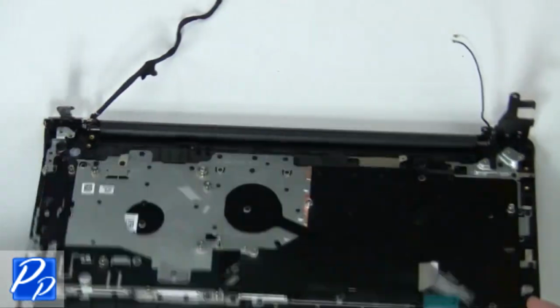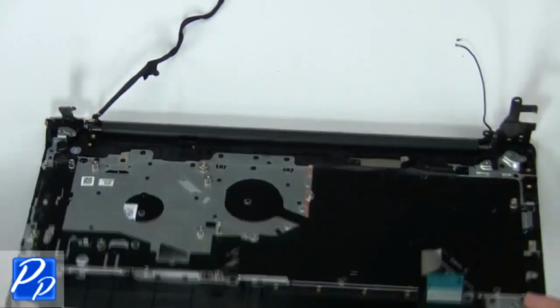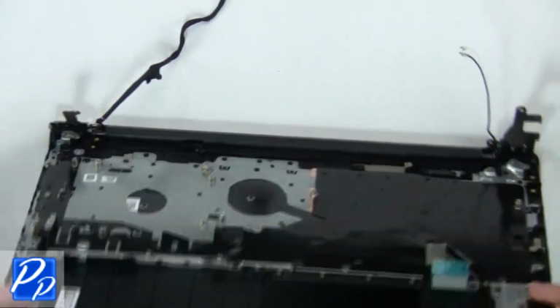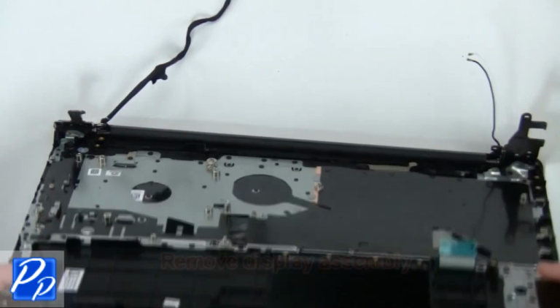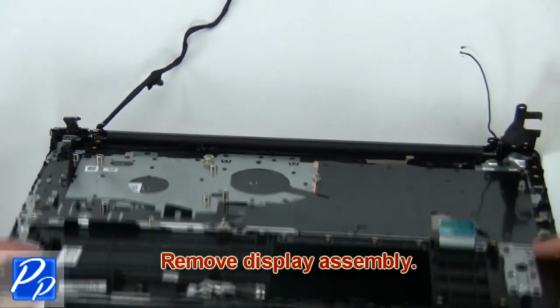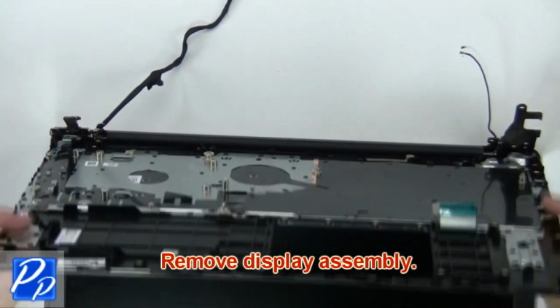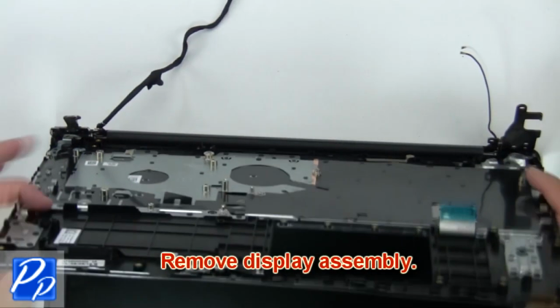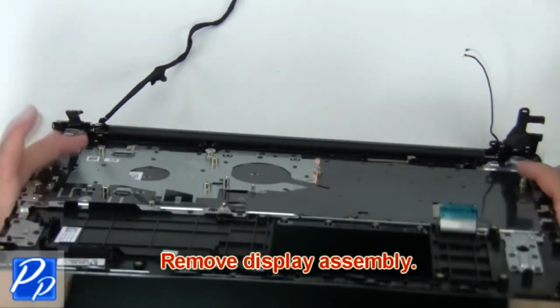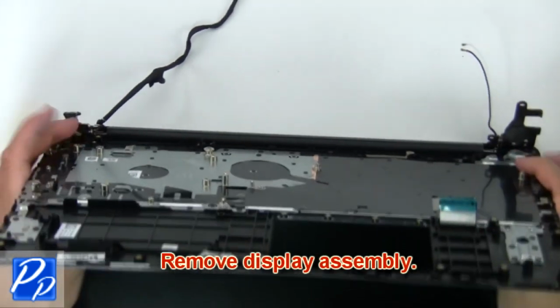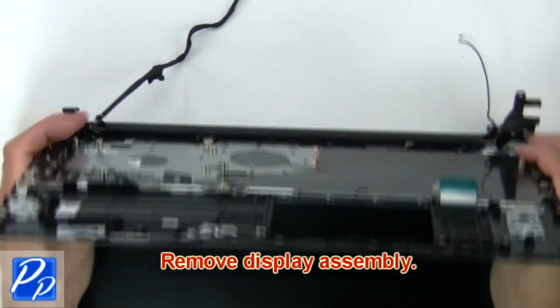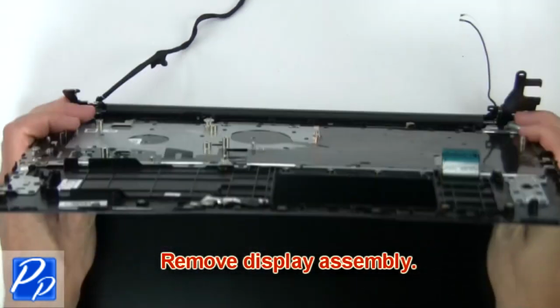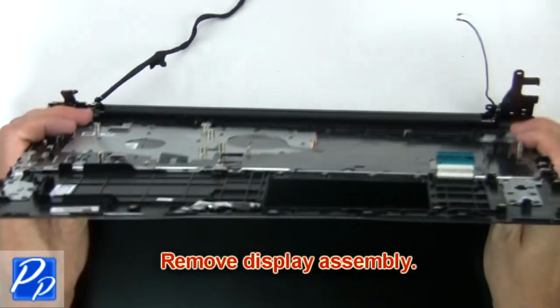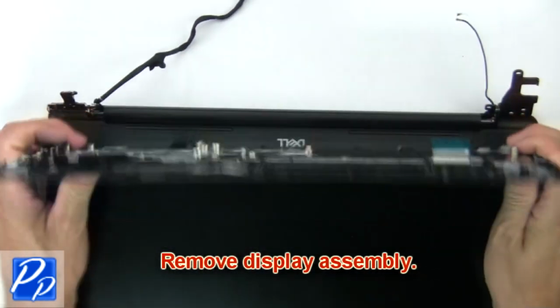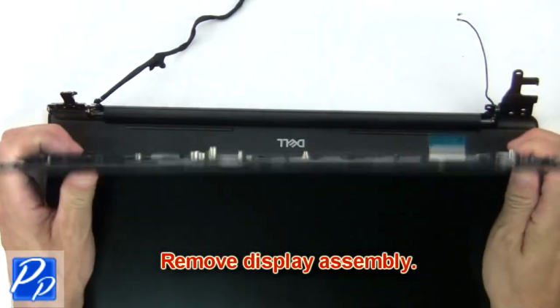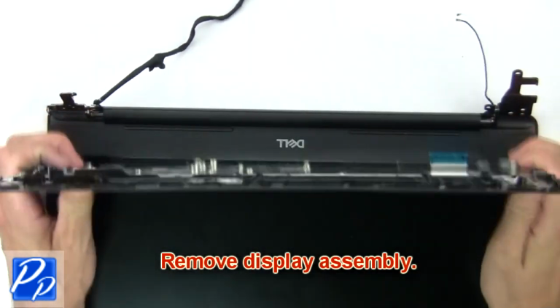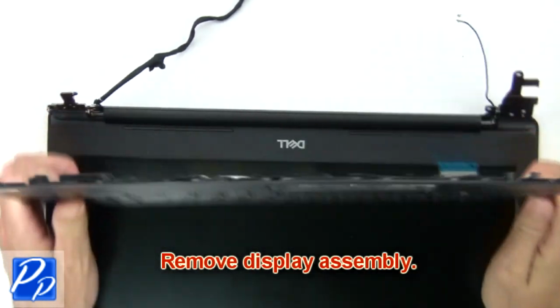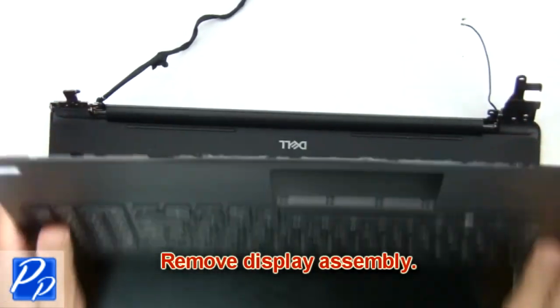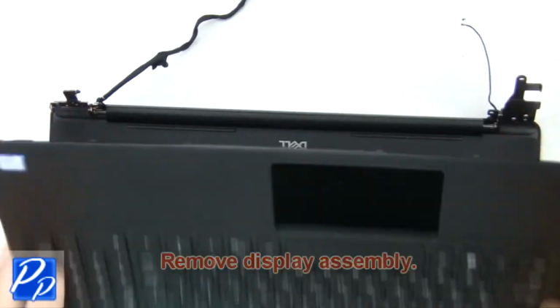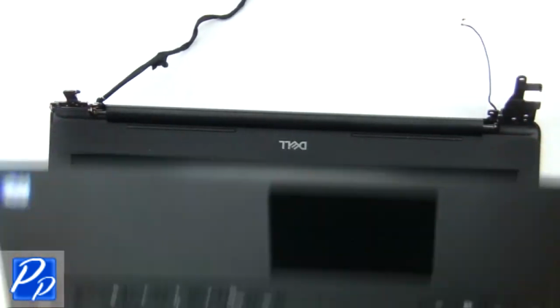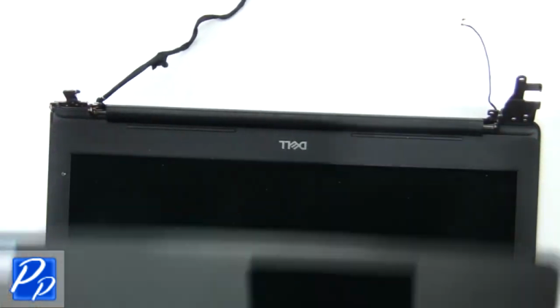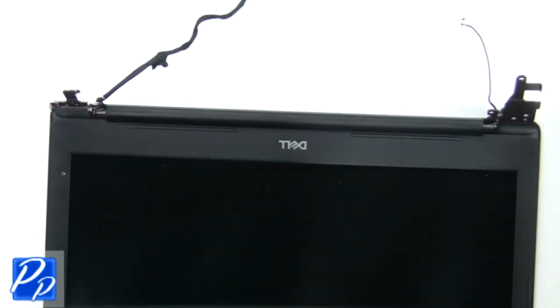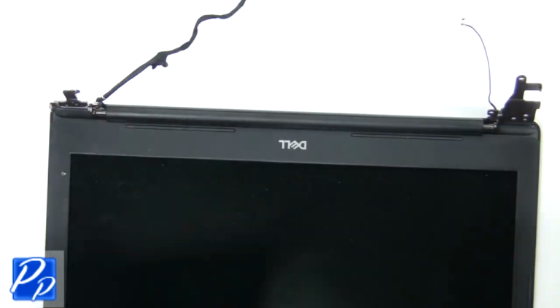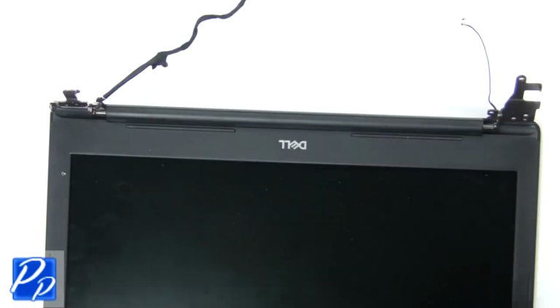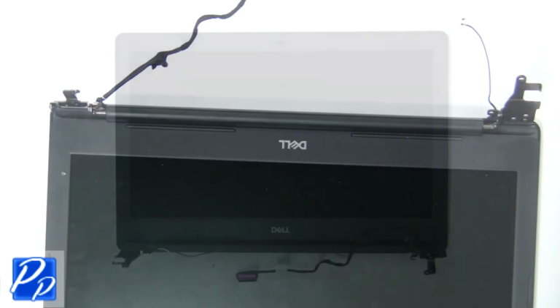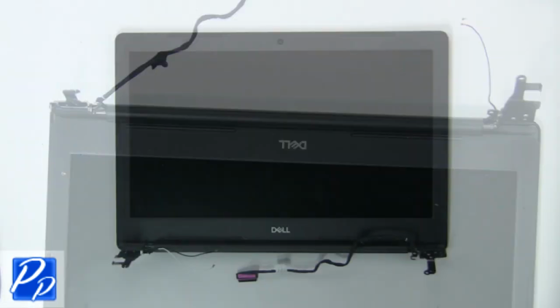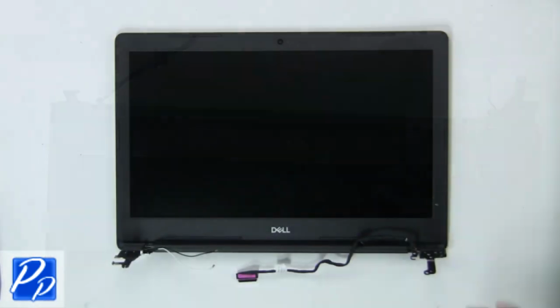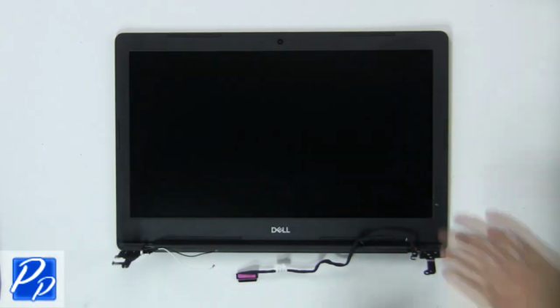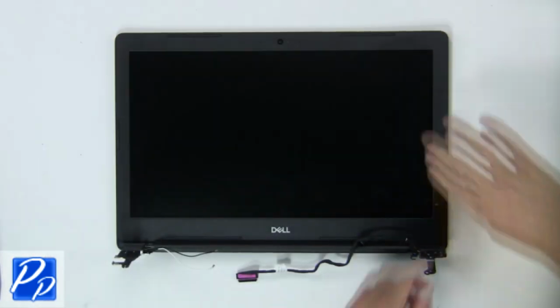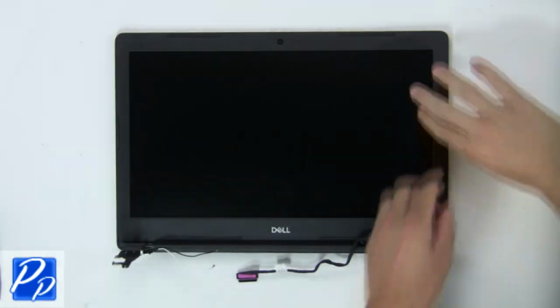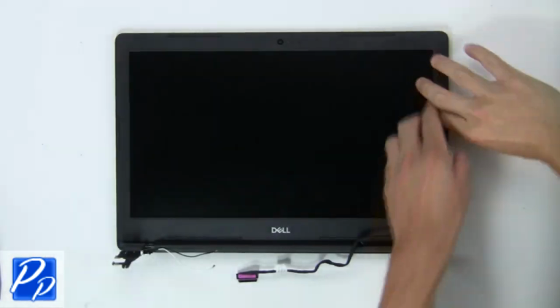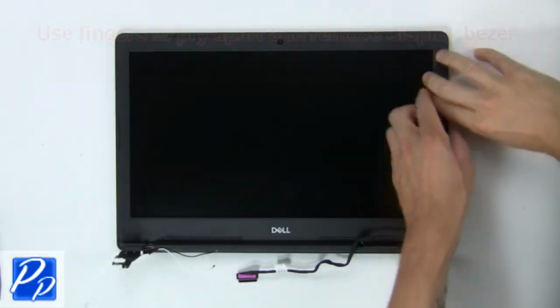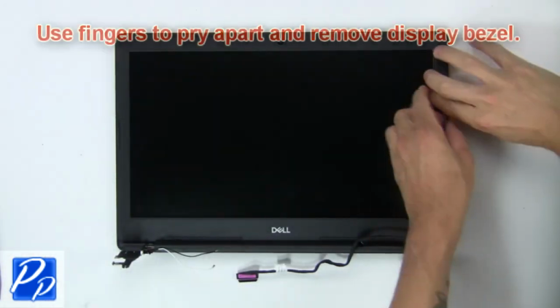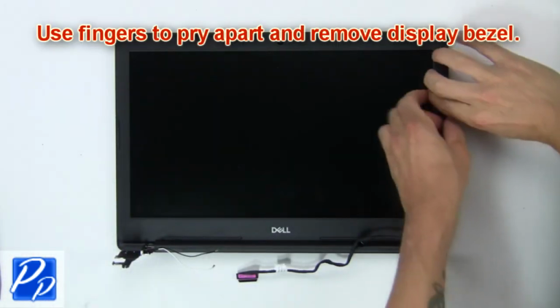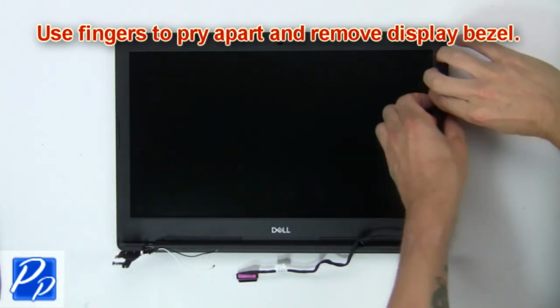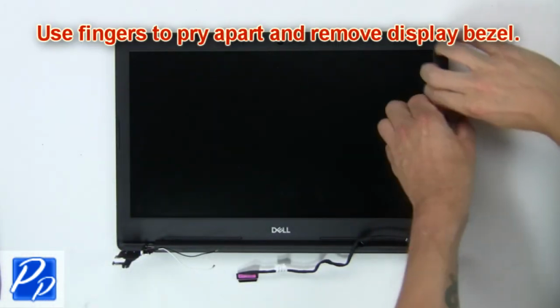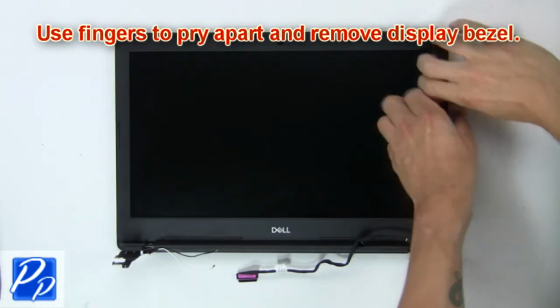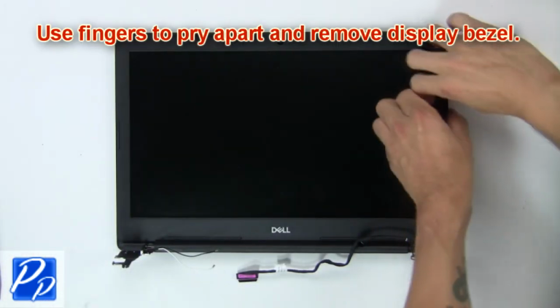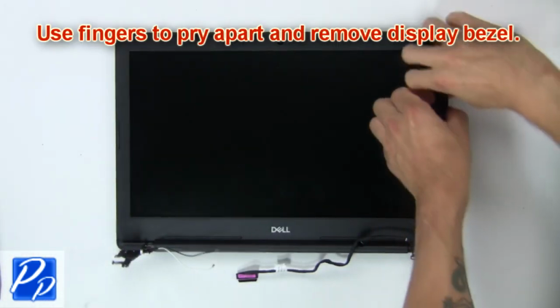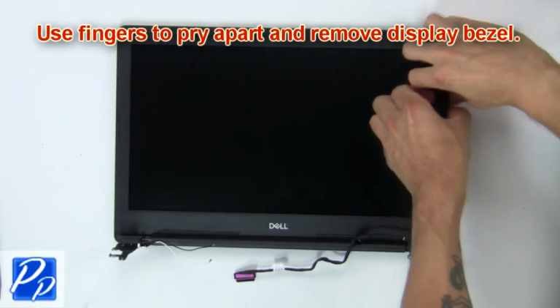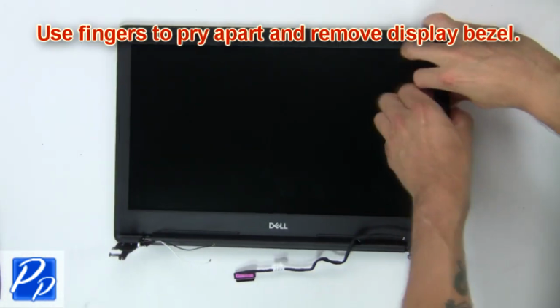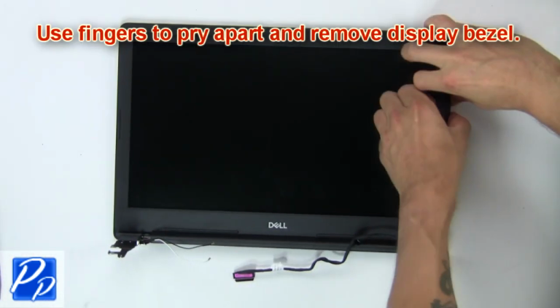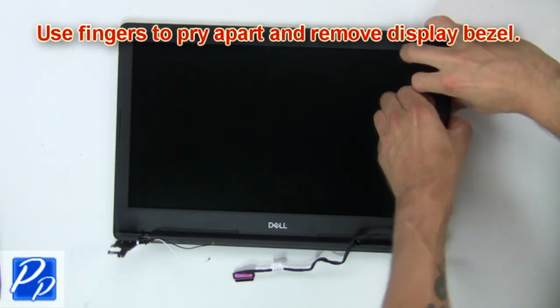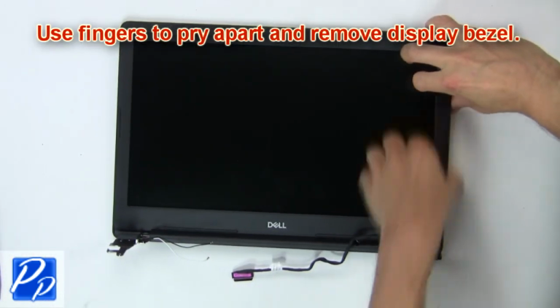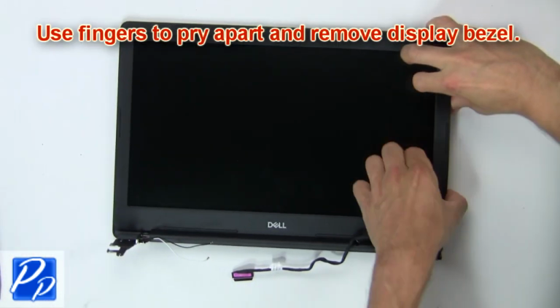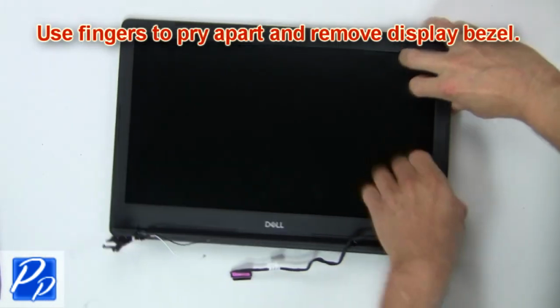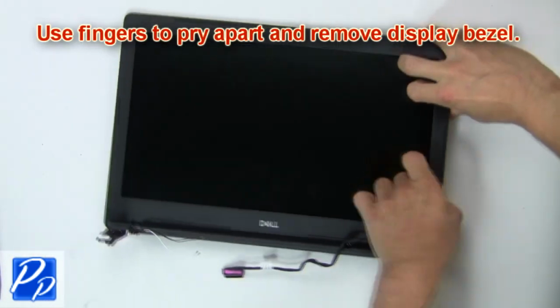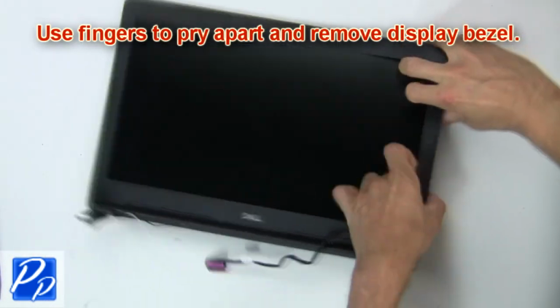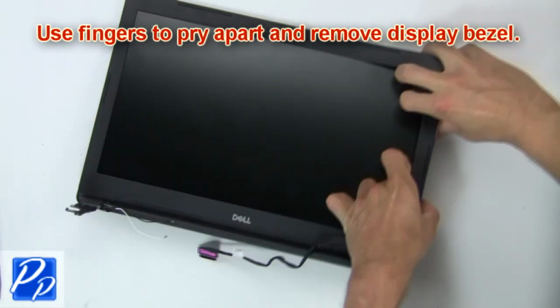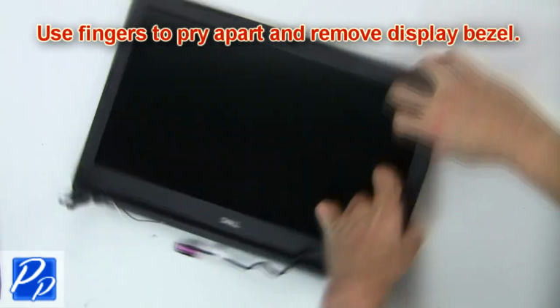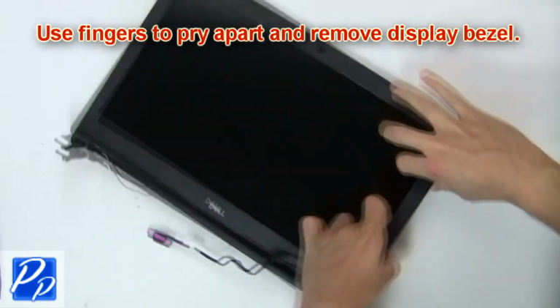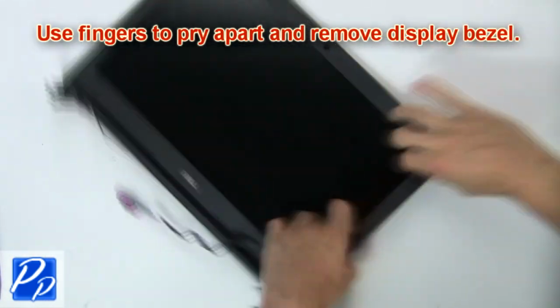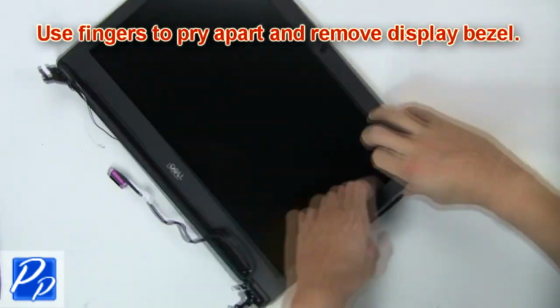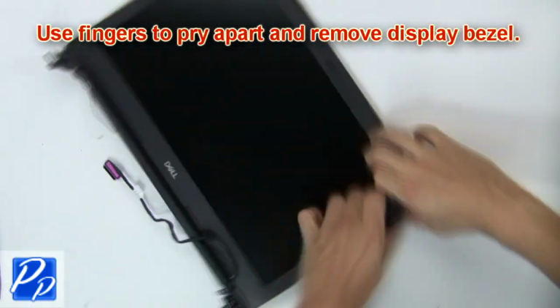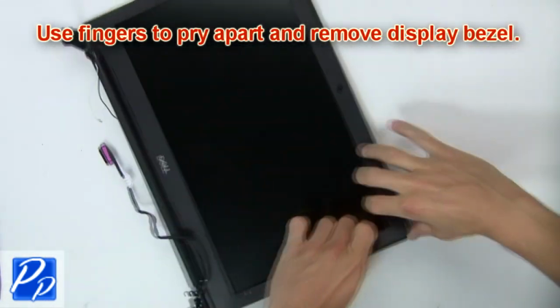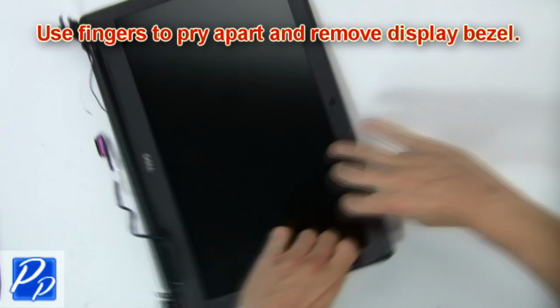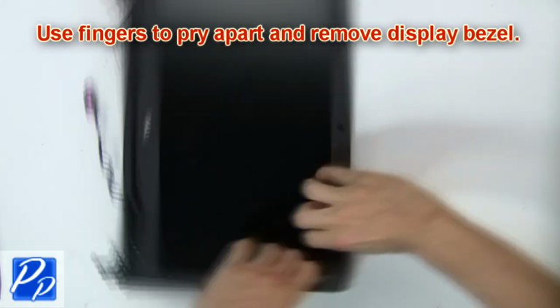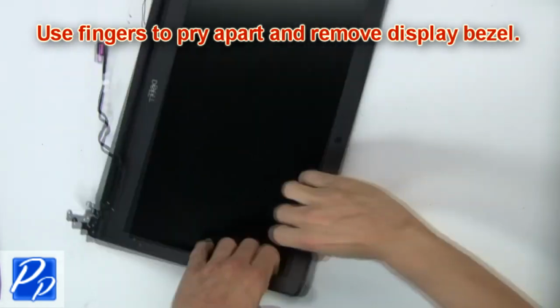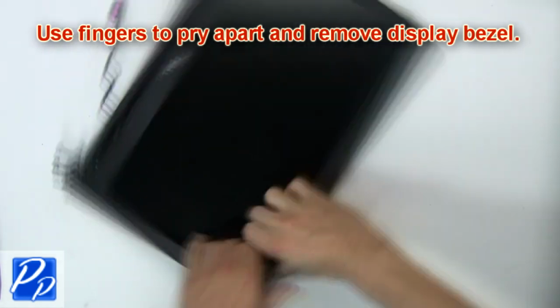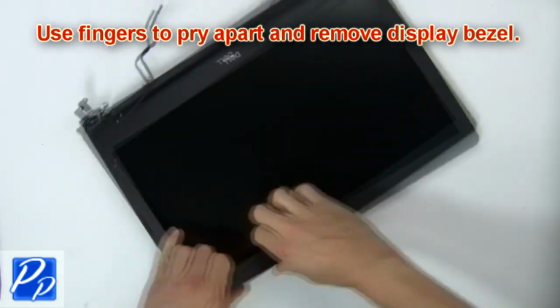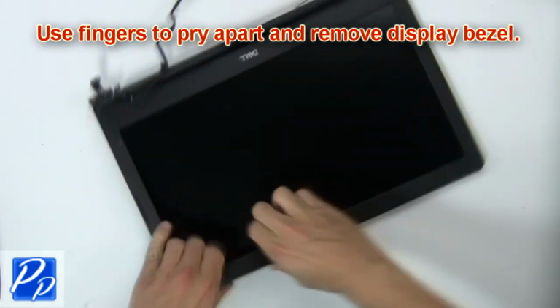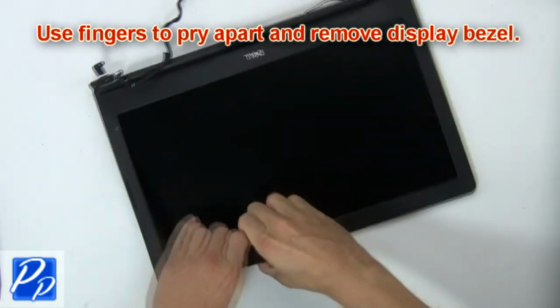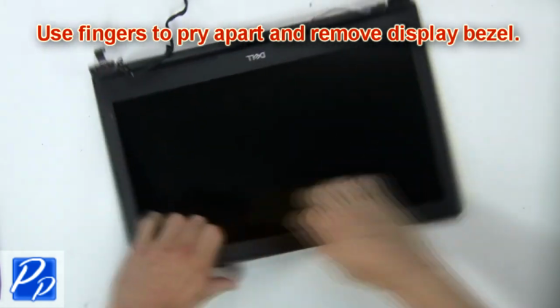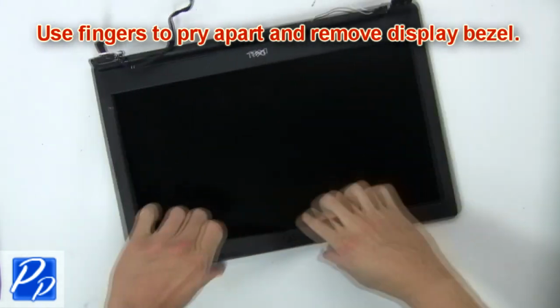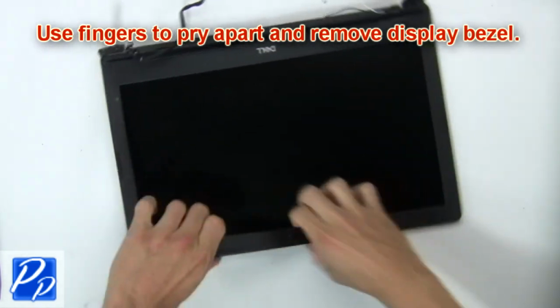Now, remove the display assembly. Then use fingers to pry apart and remove the bezel.